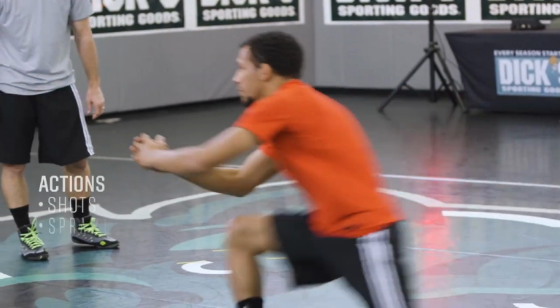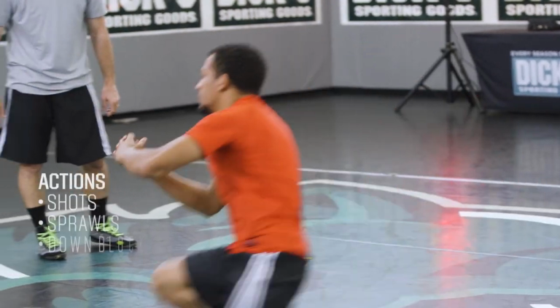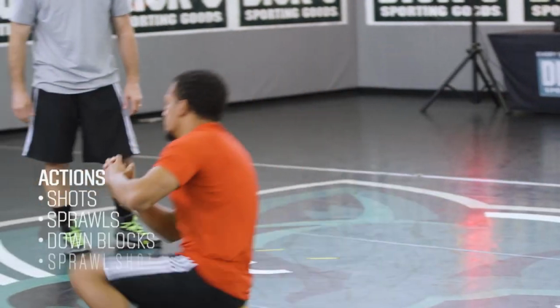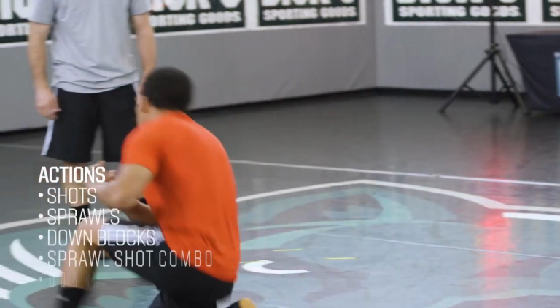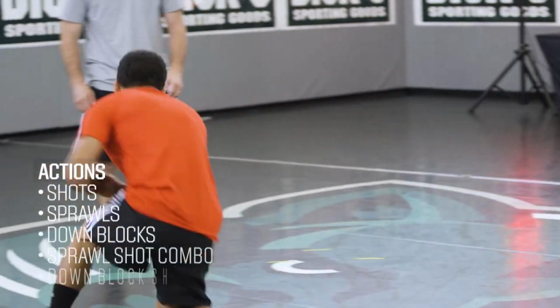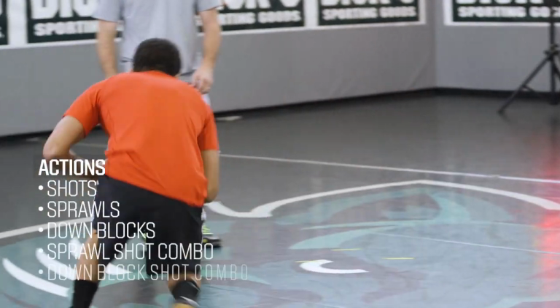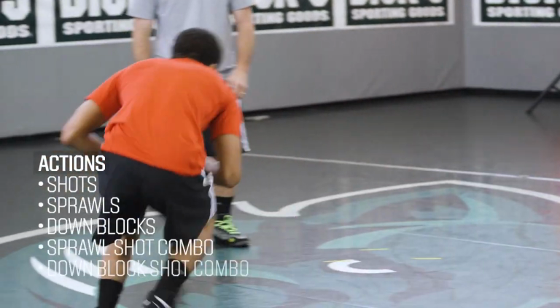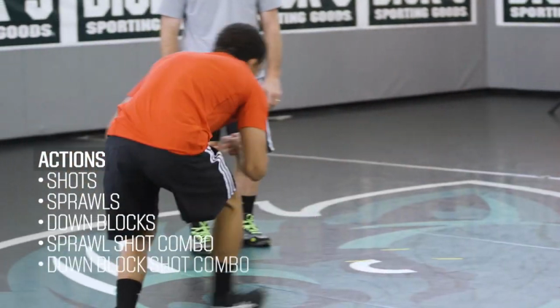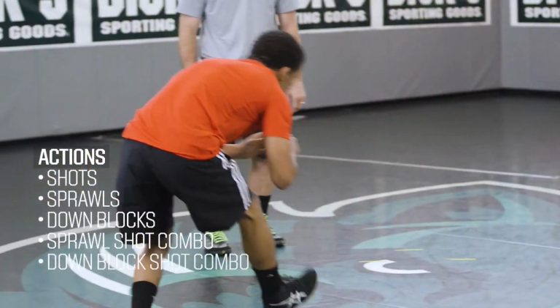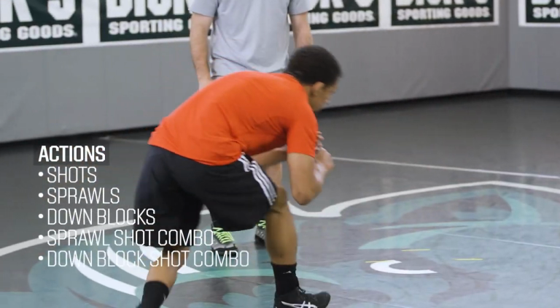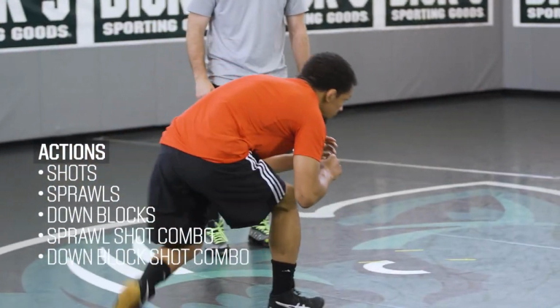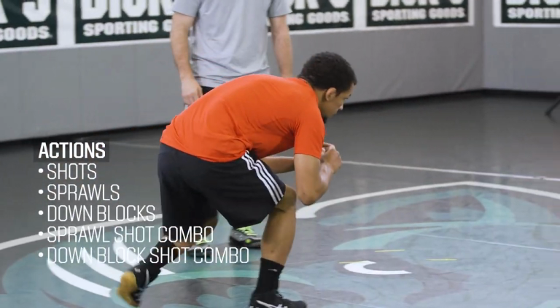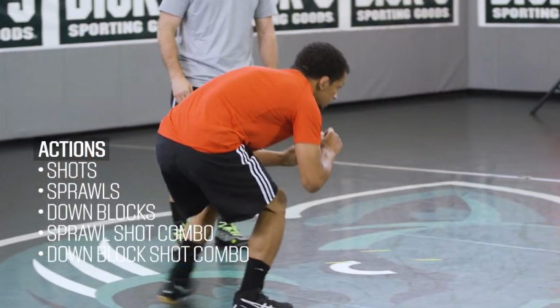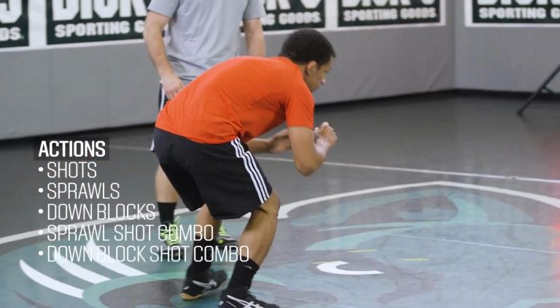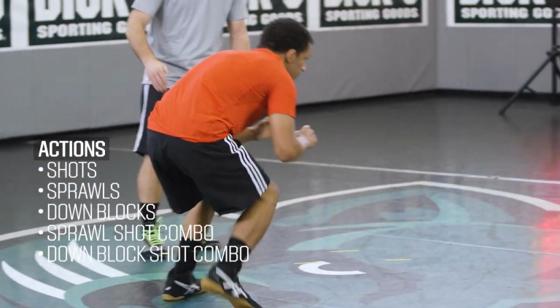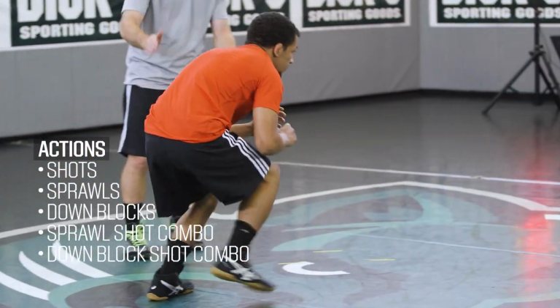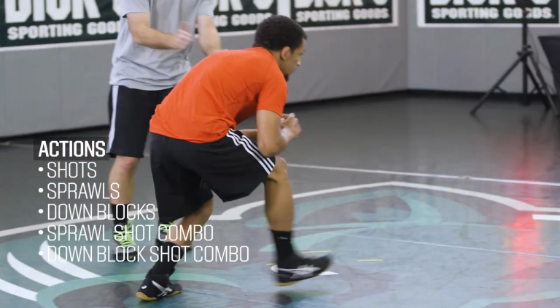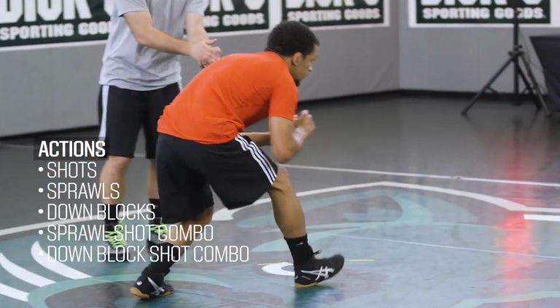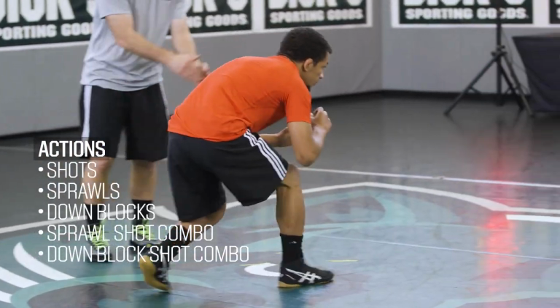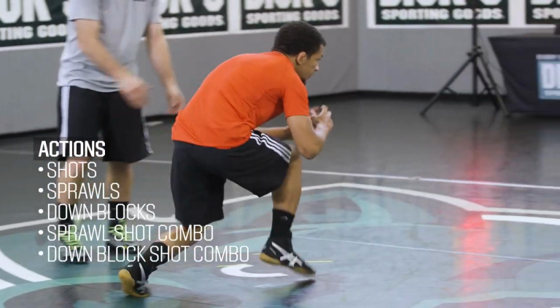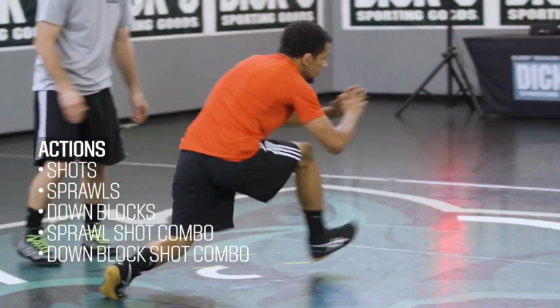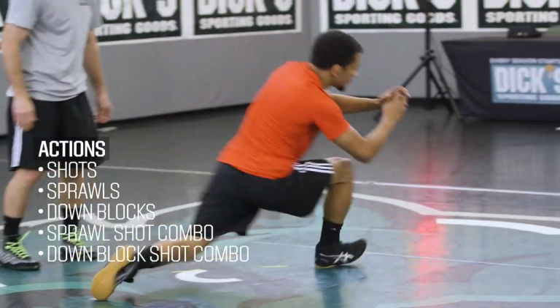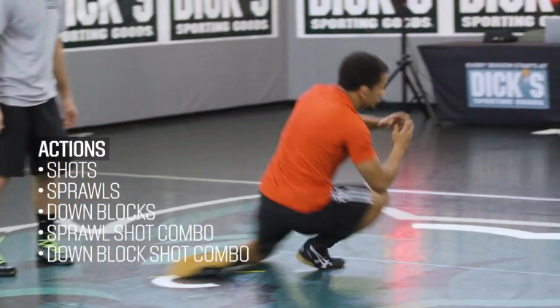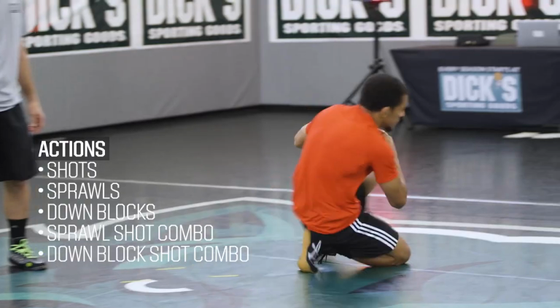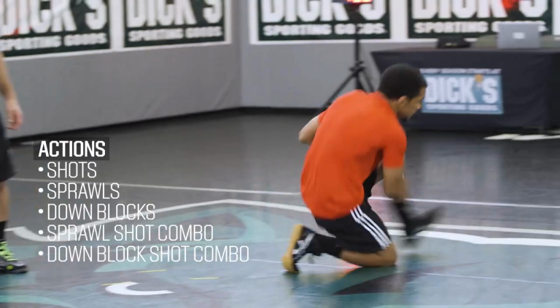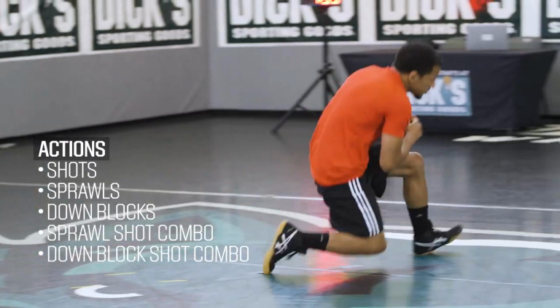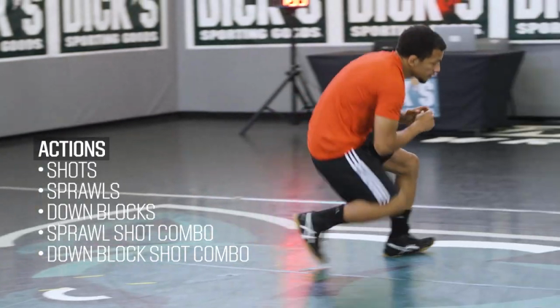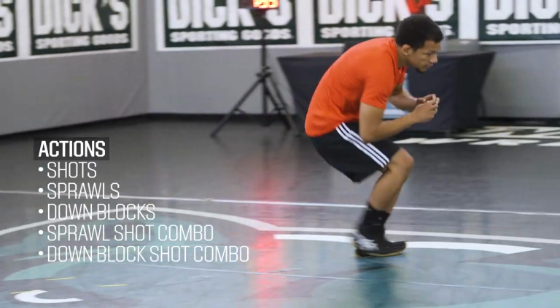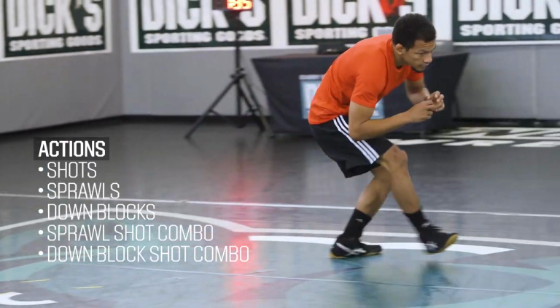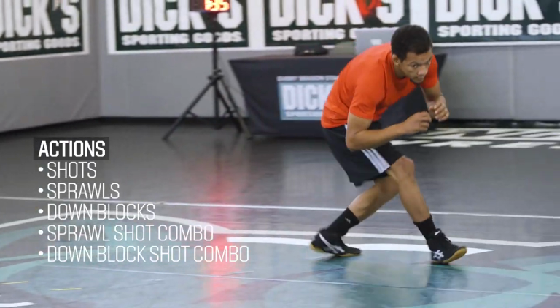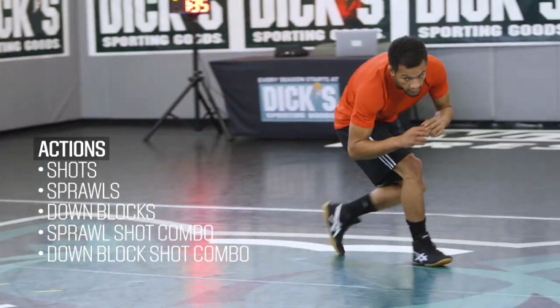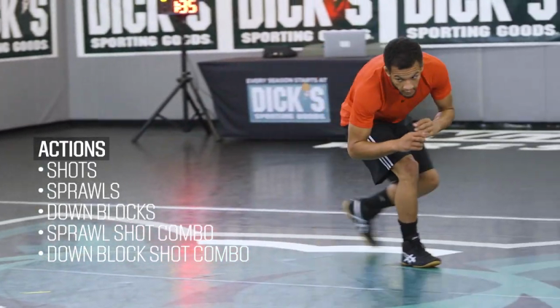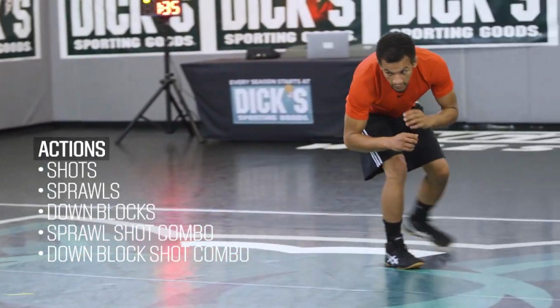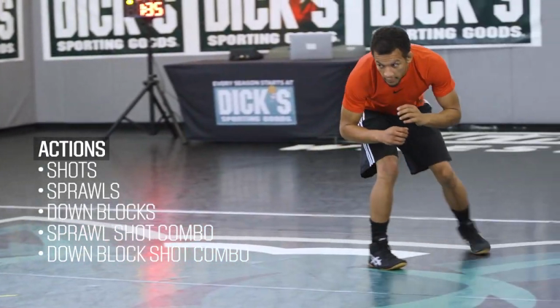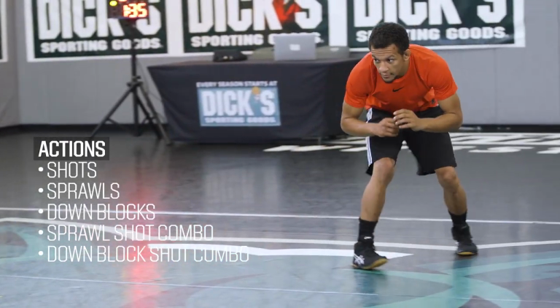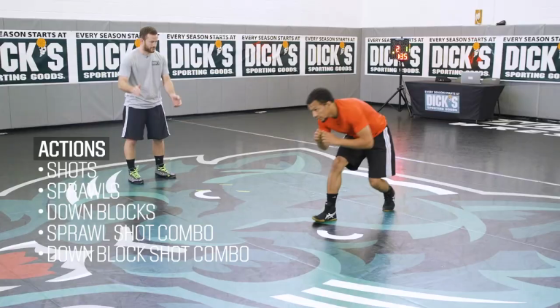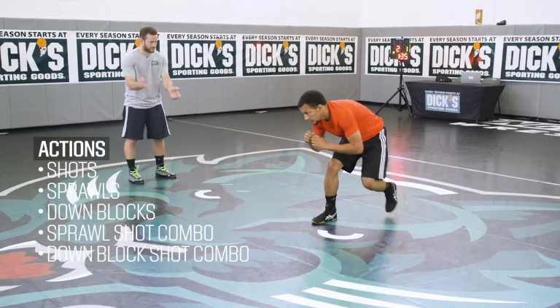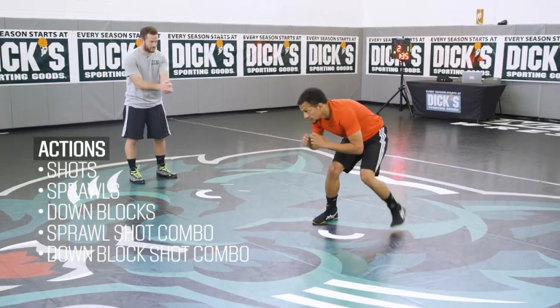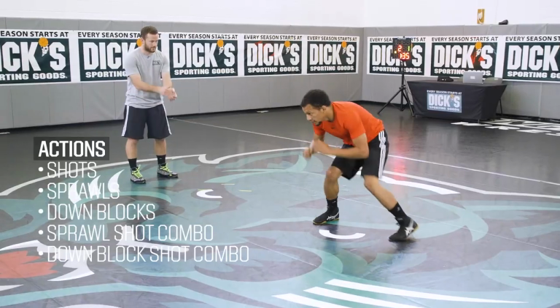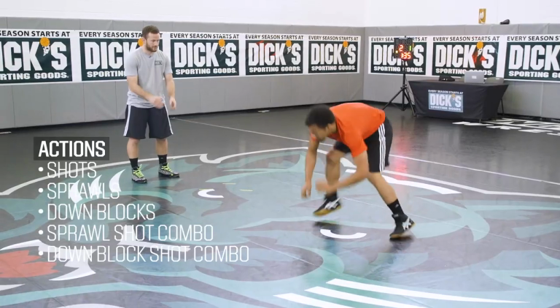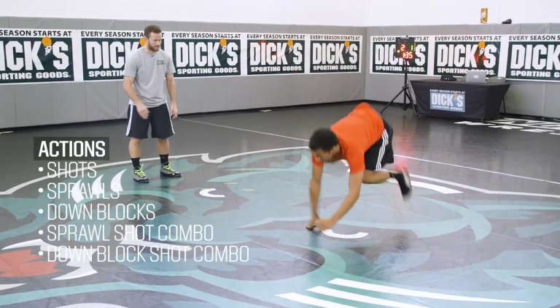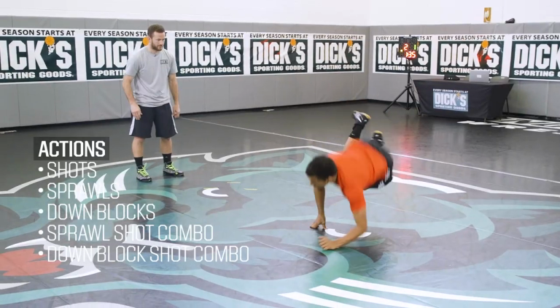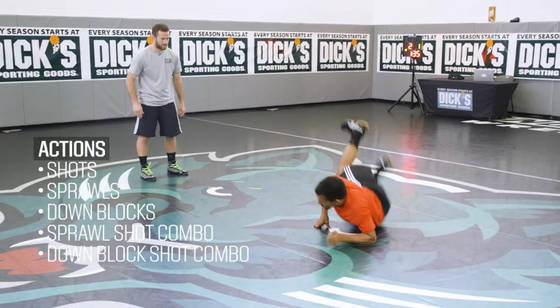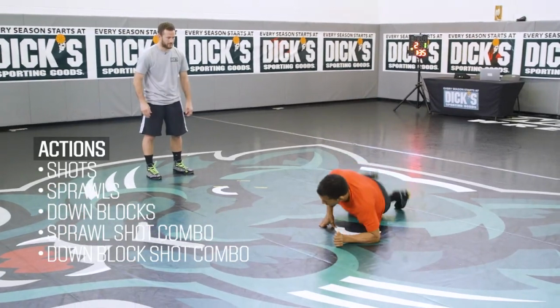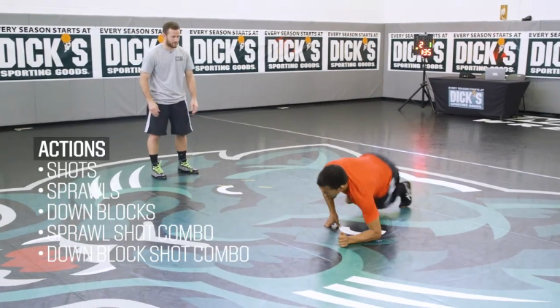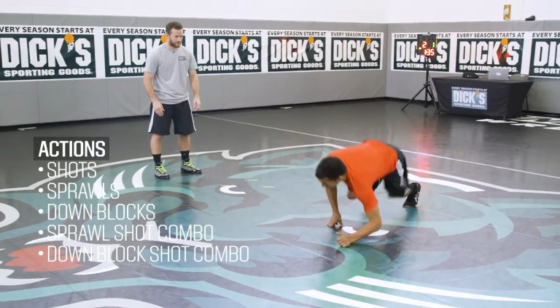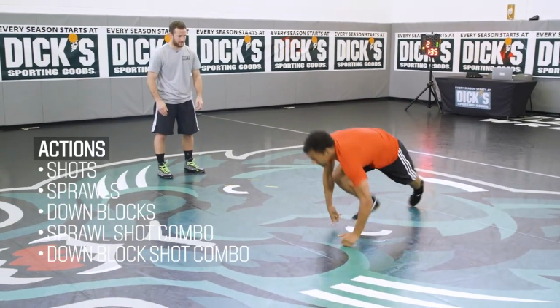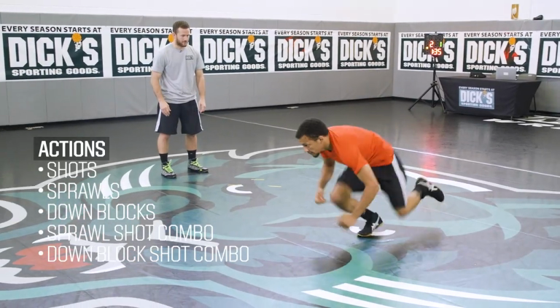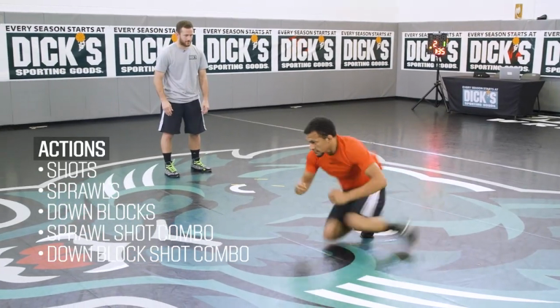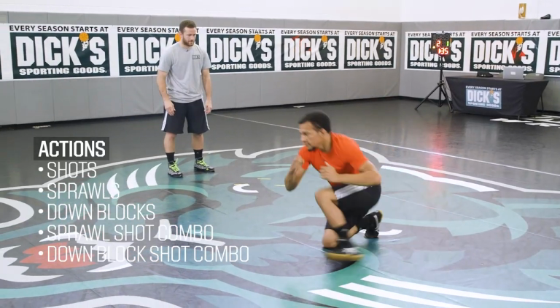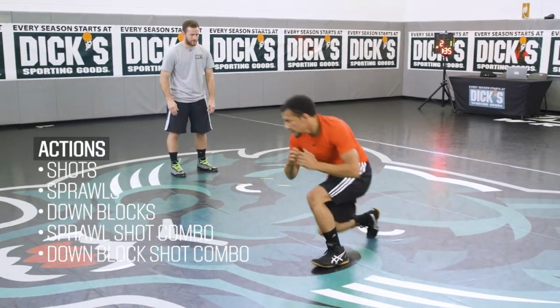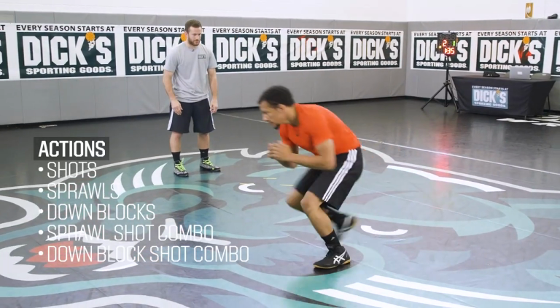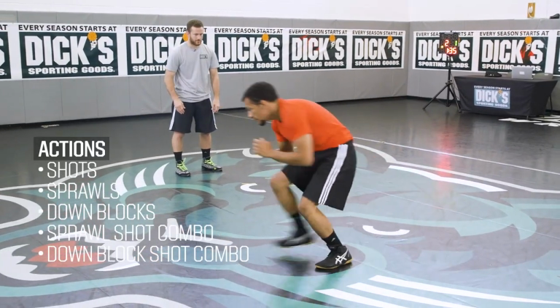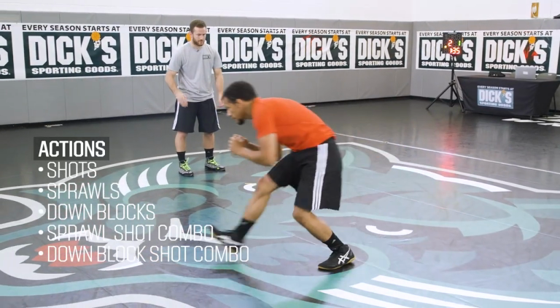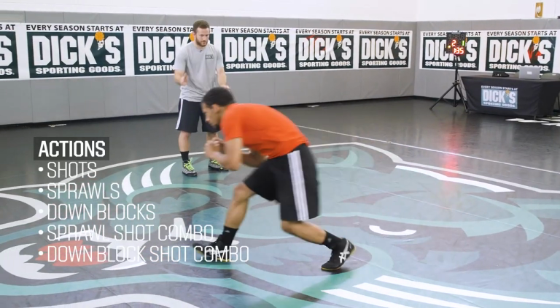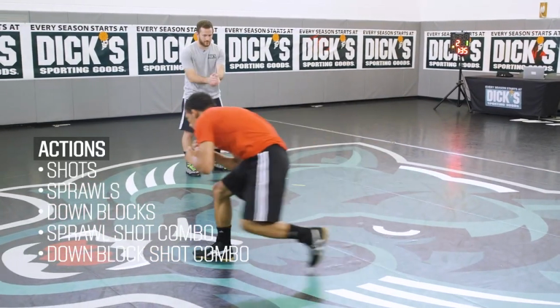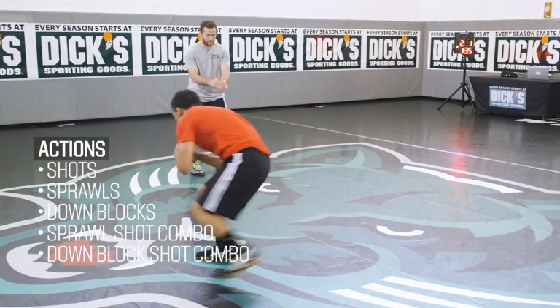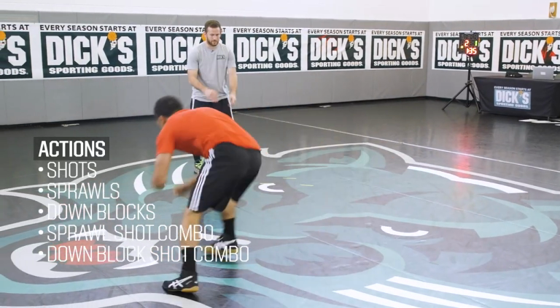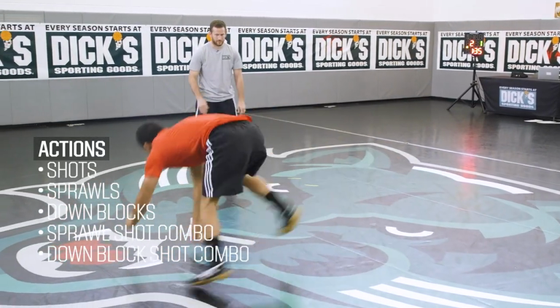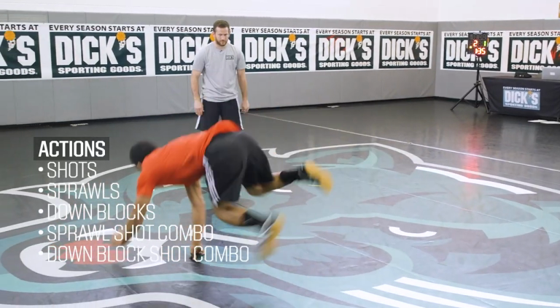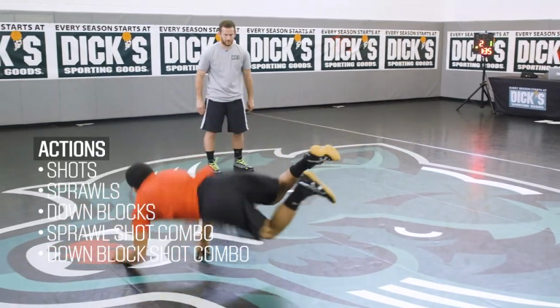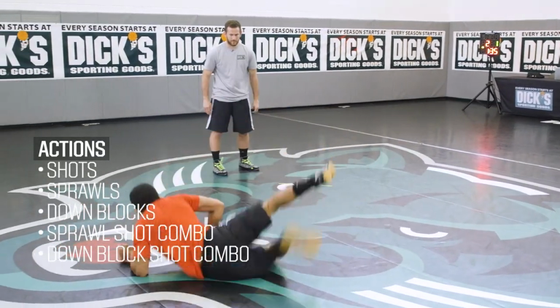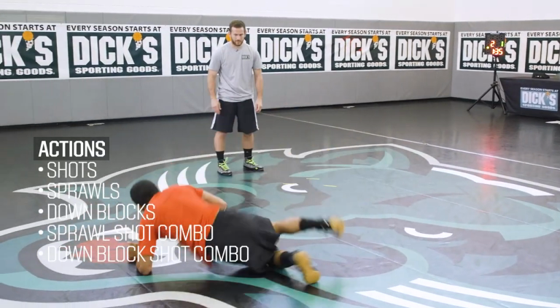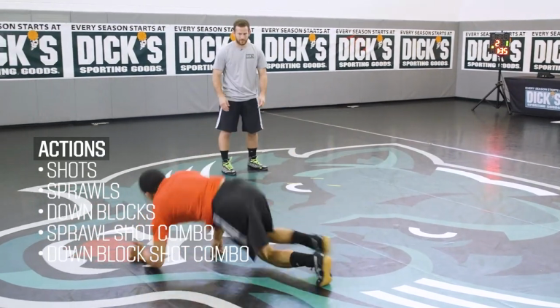Actions can be shots, sprawls, down blocks, sprawl-shot combo, or down block-shot combo.